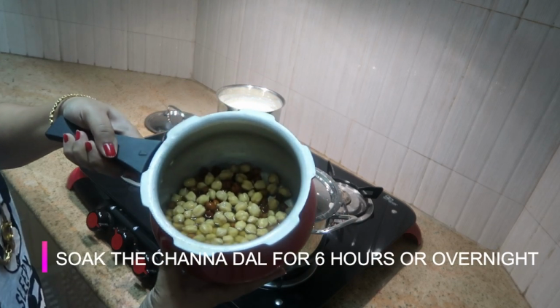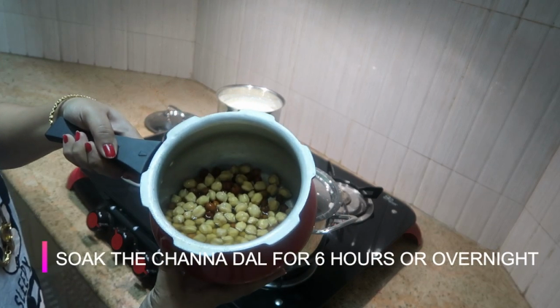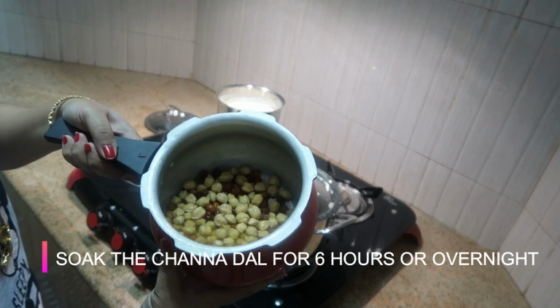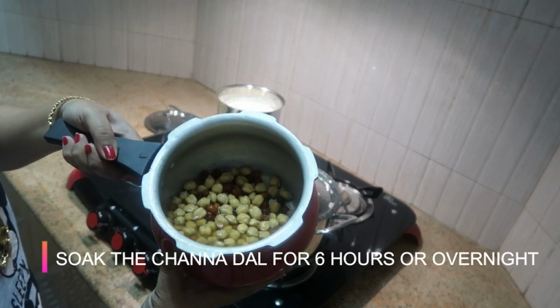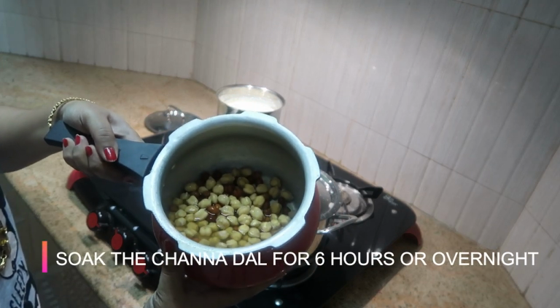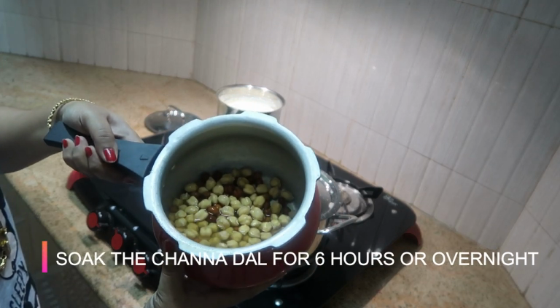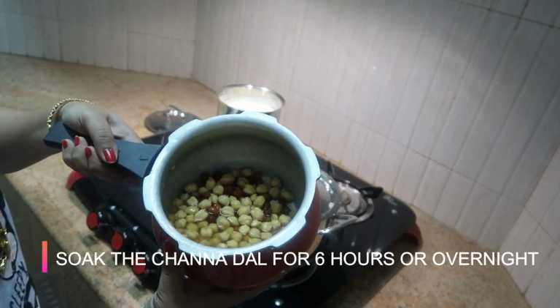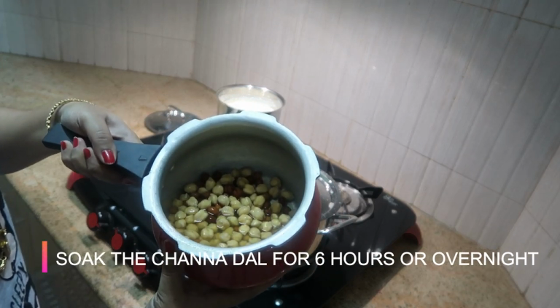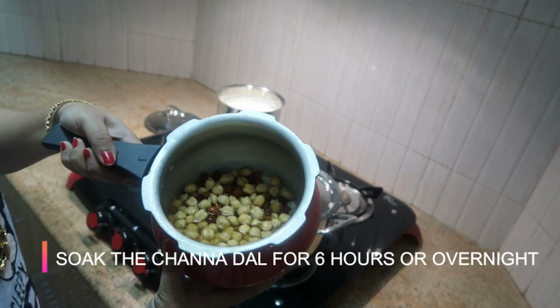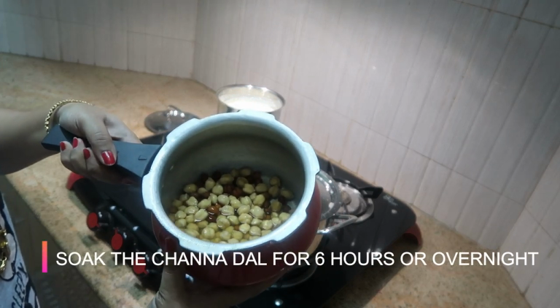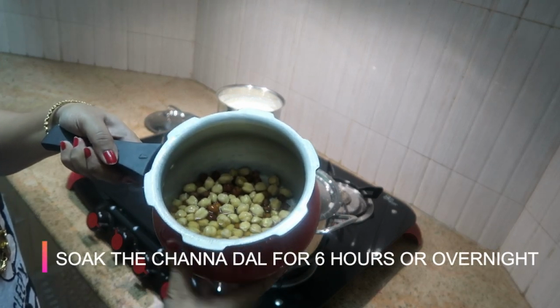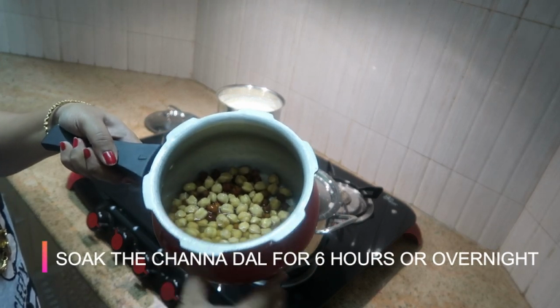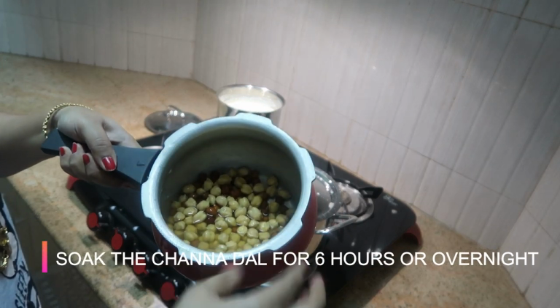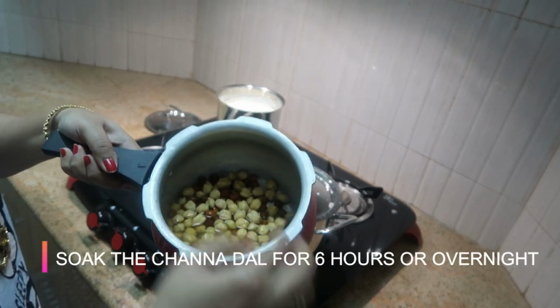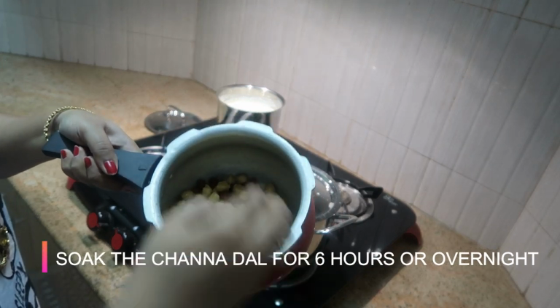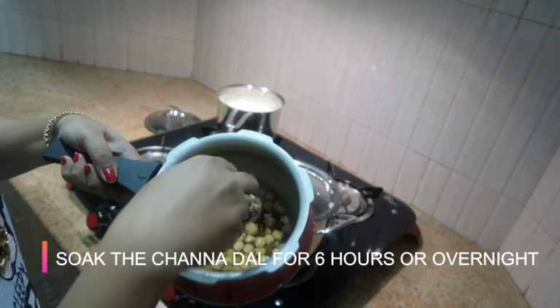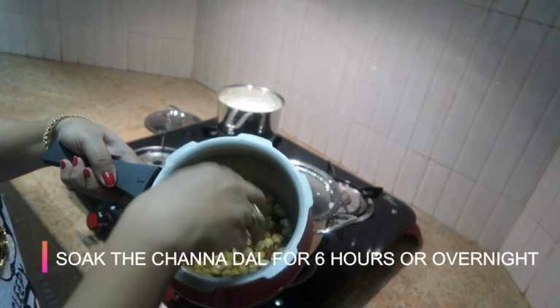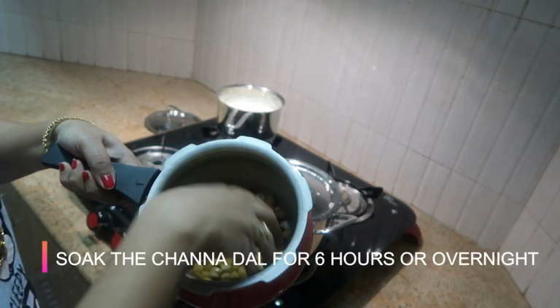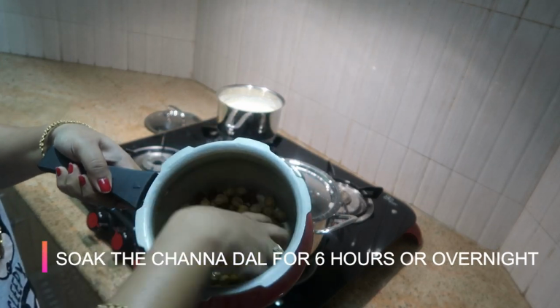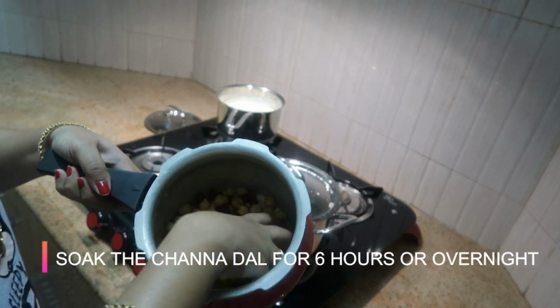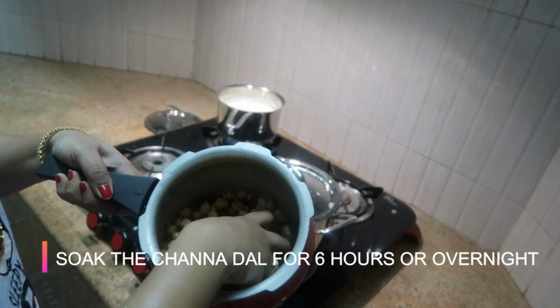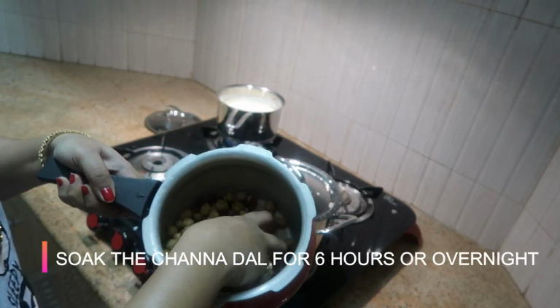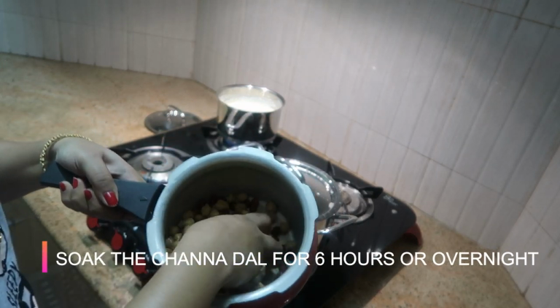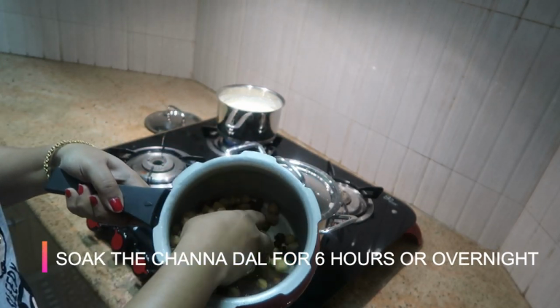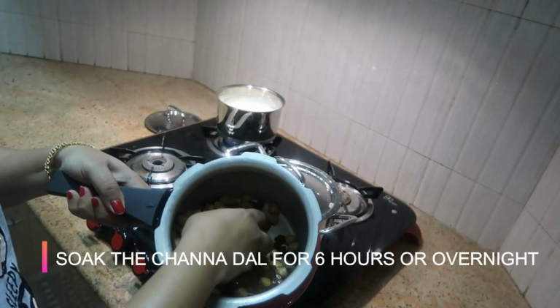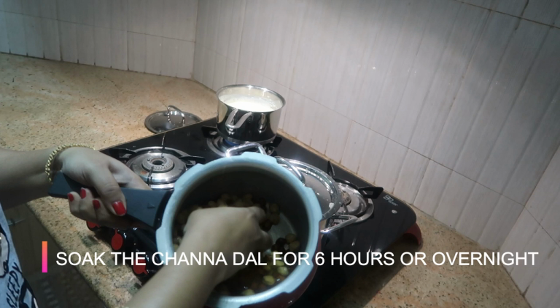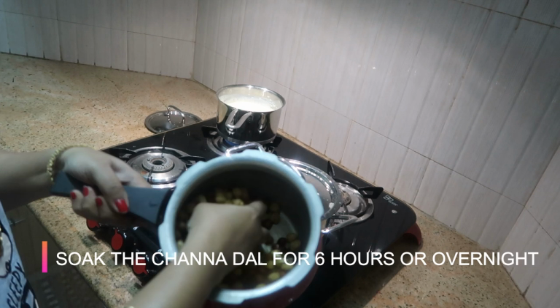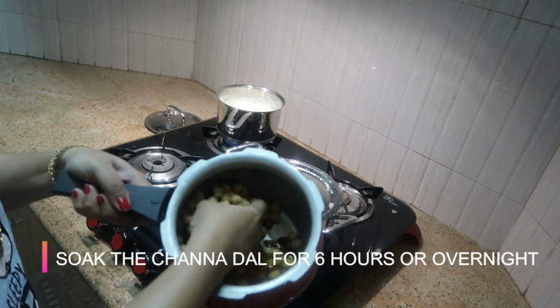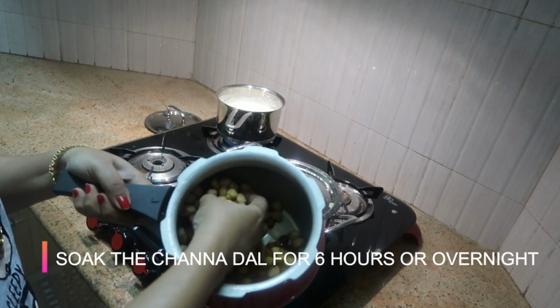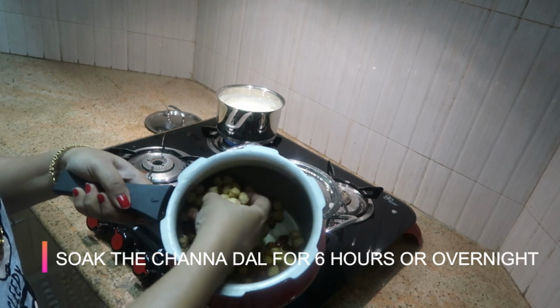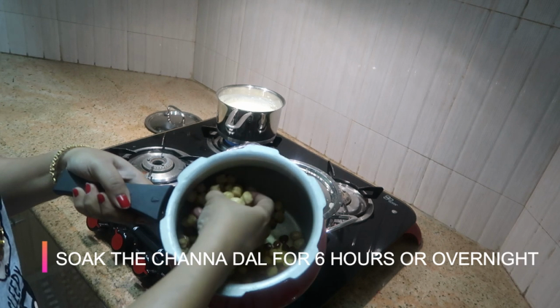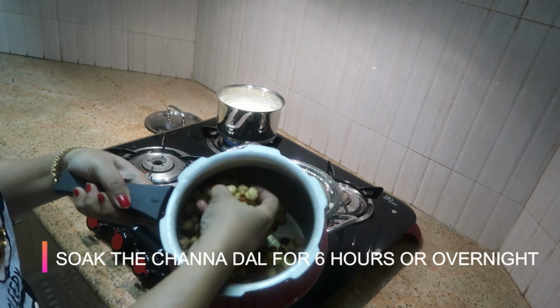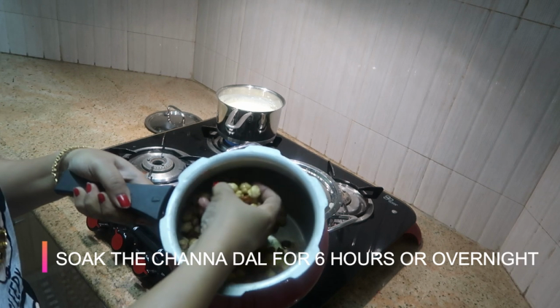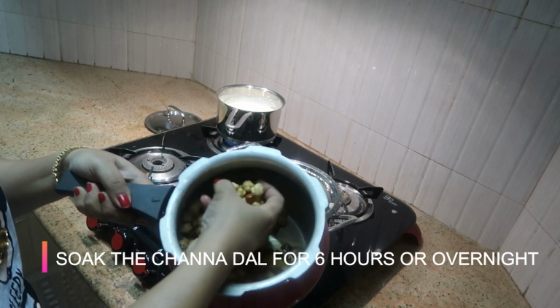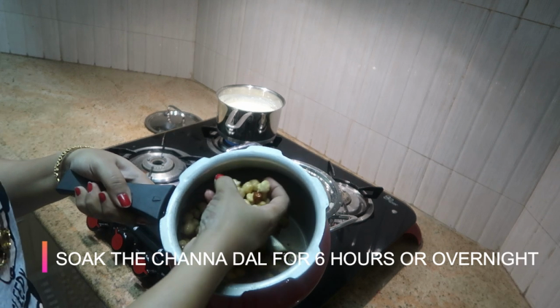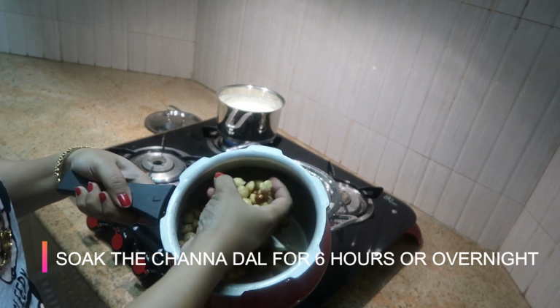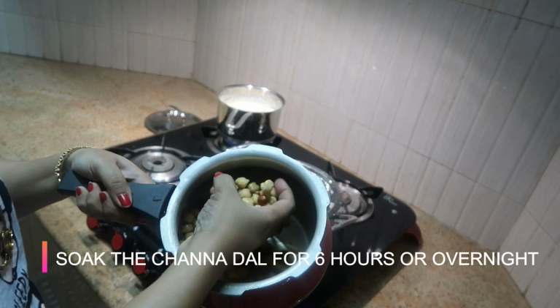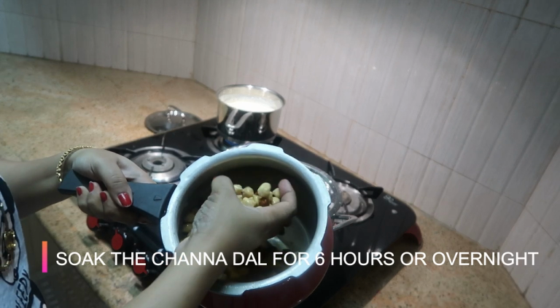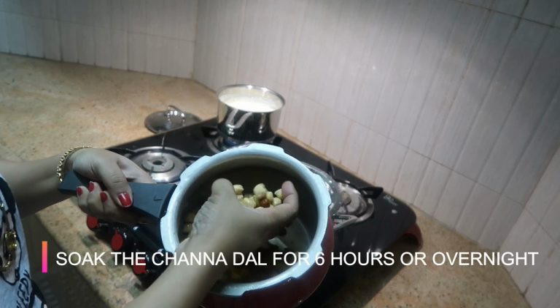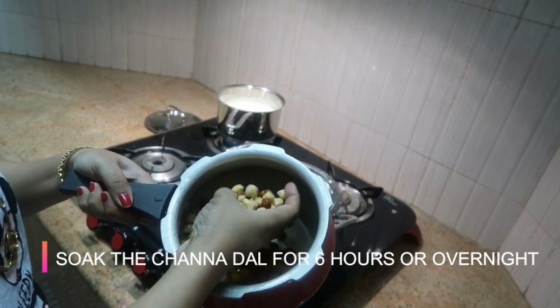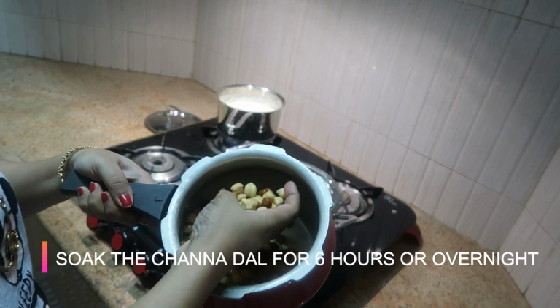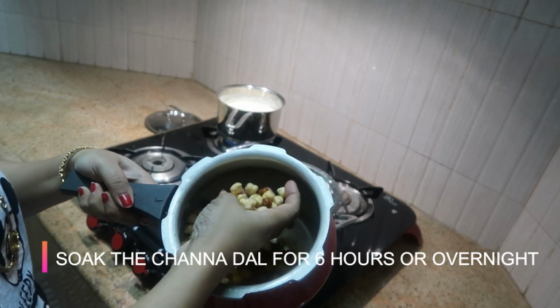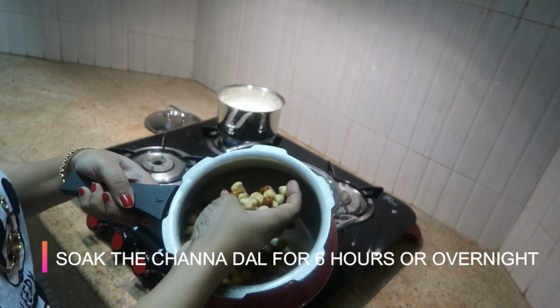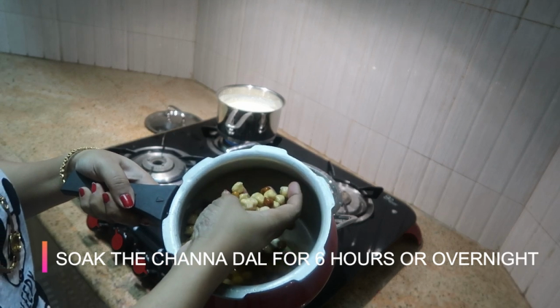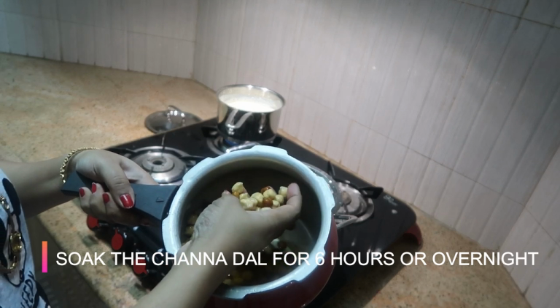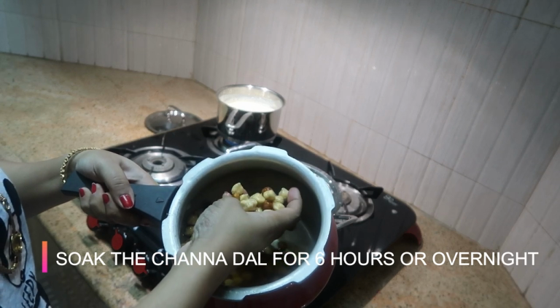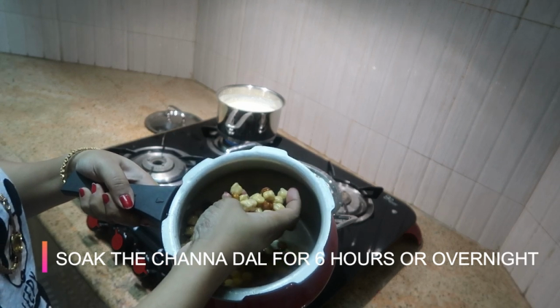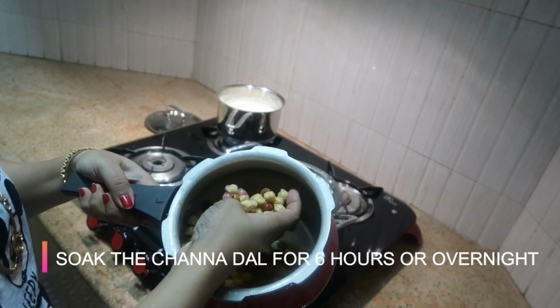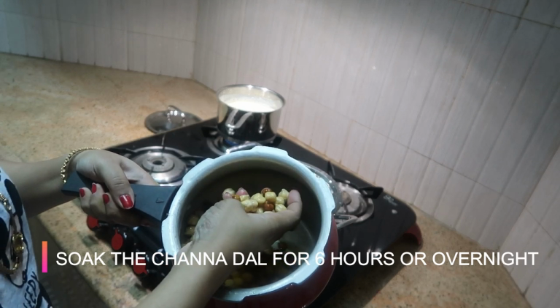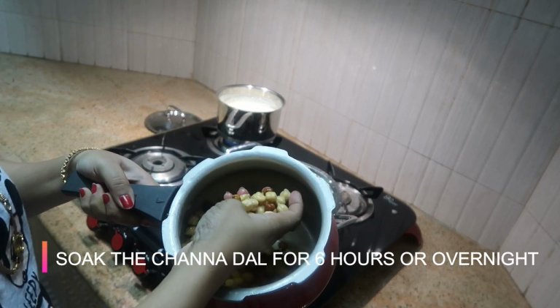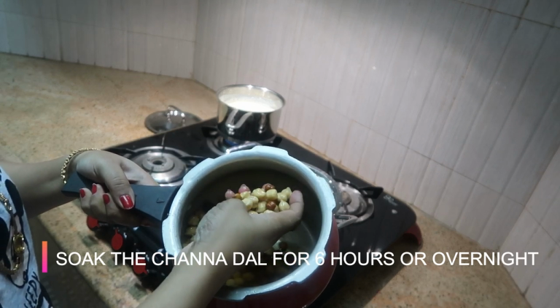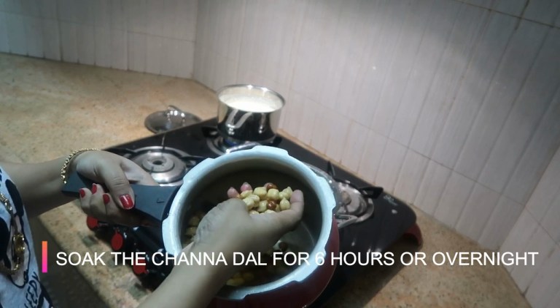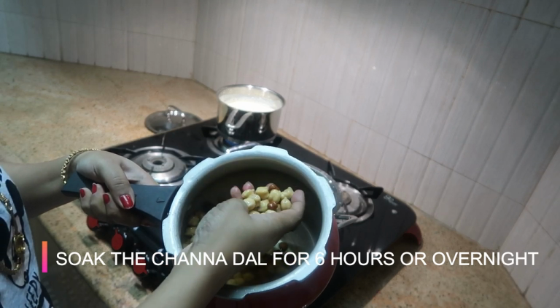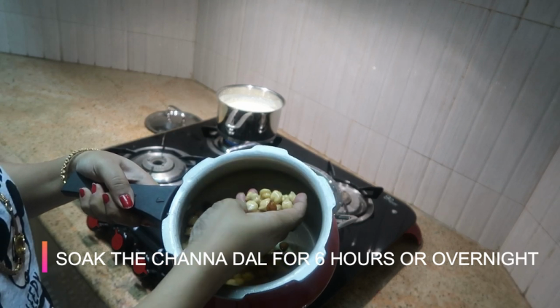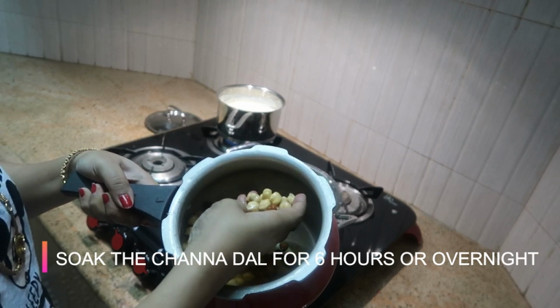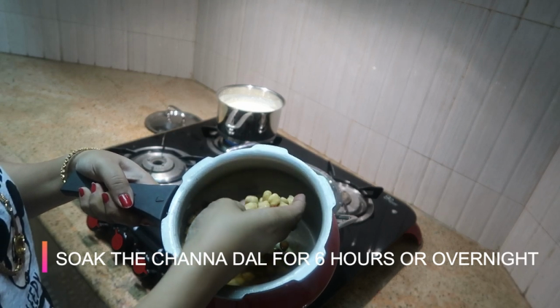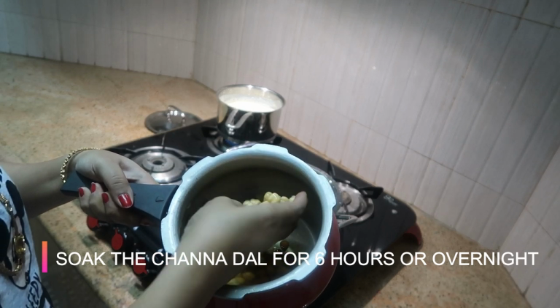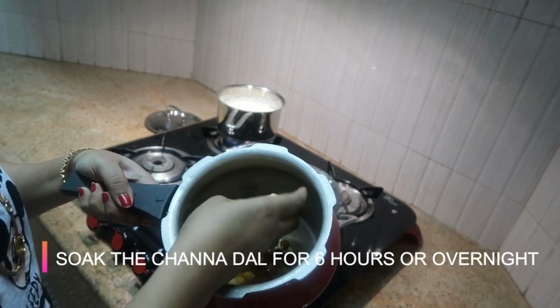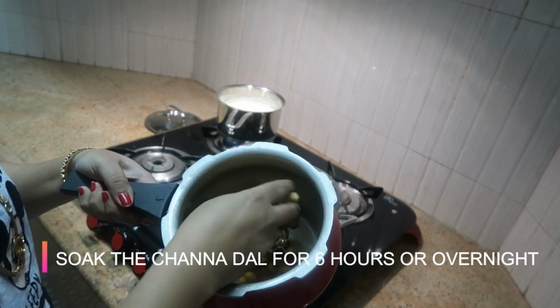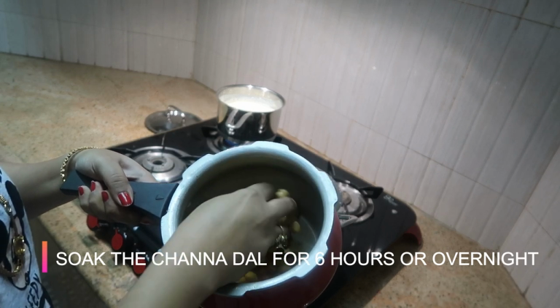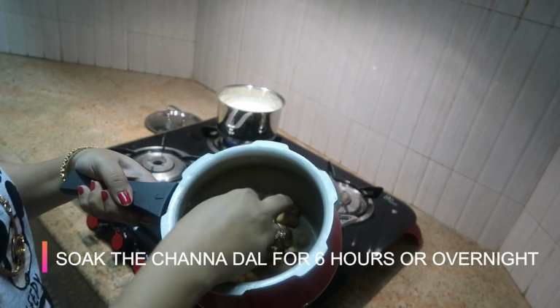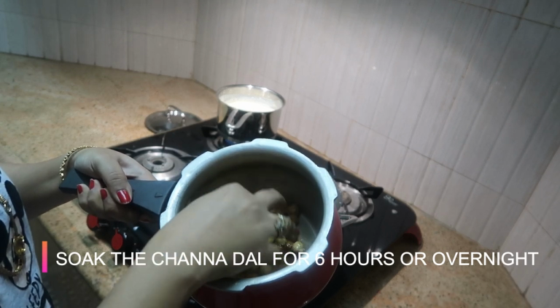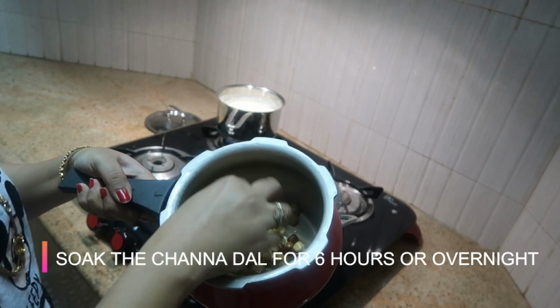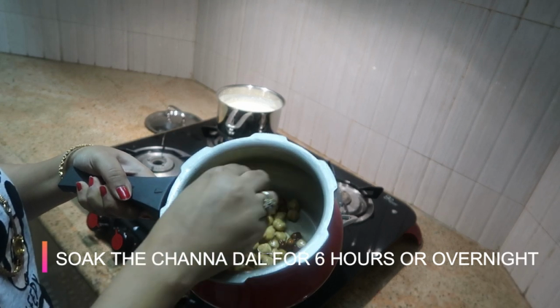Before night, soak half a cup of brown (chana or rice) for 5 to 6 hours.